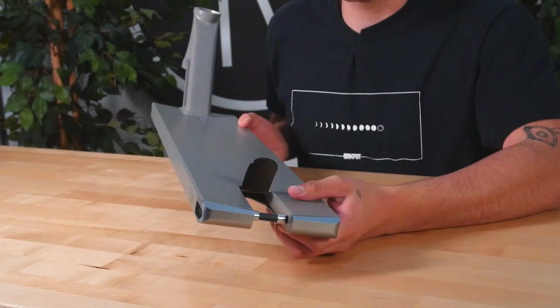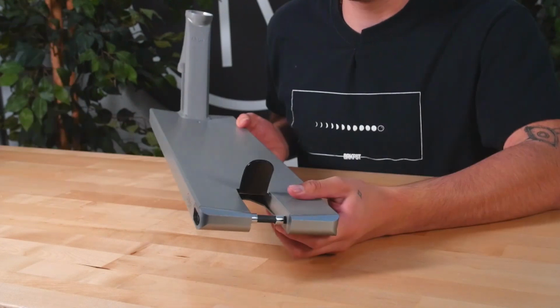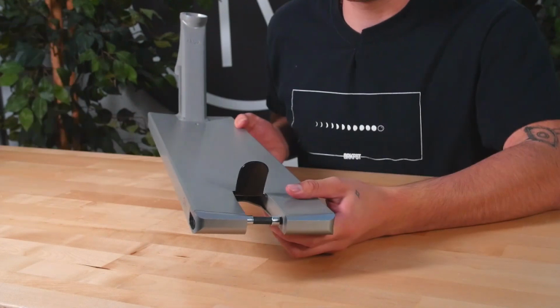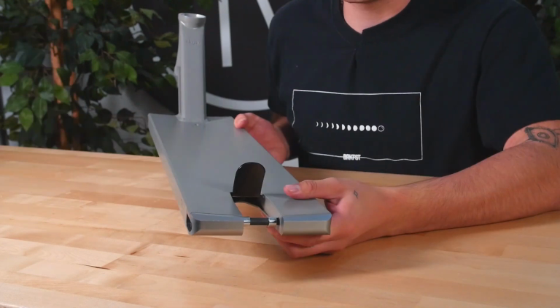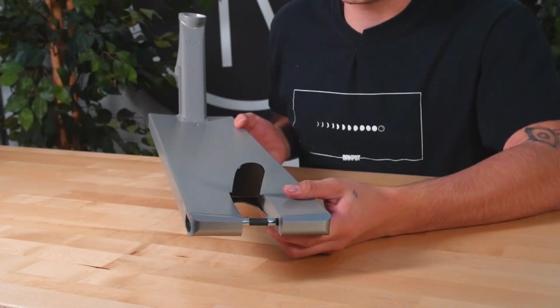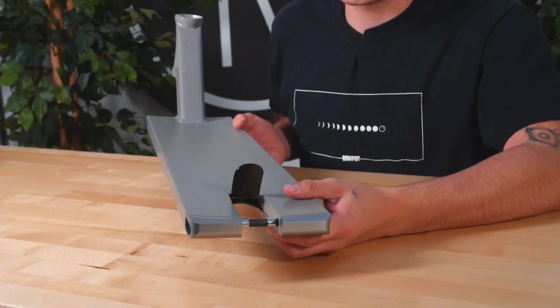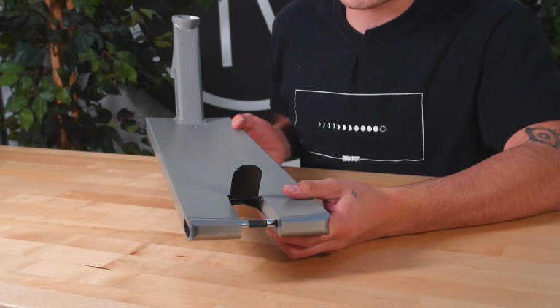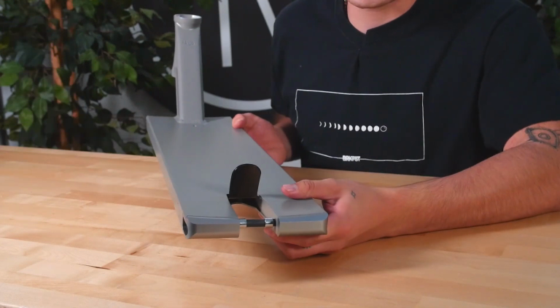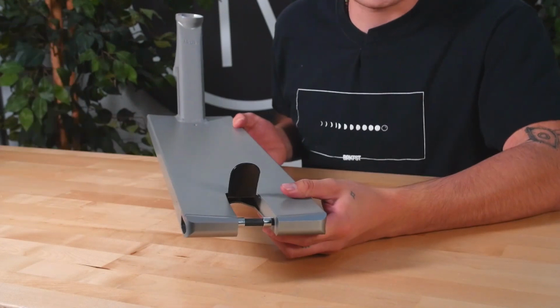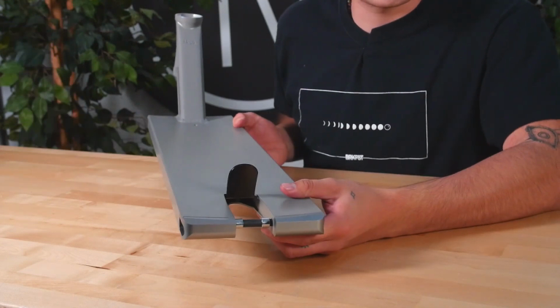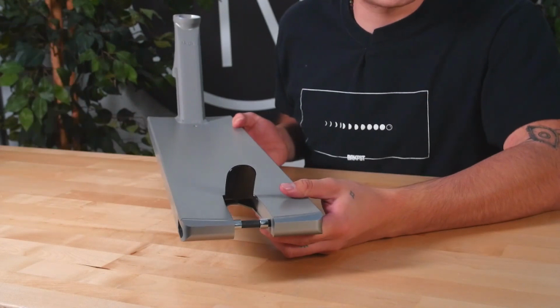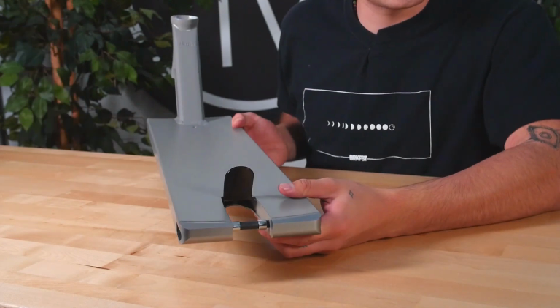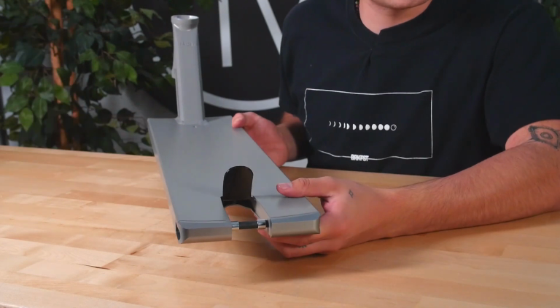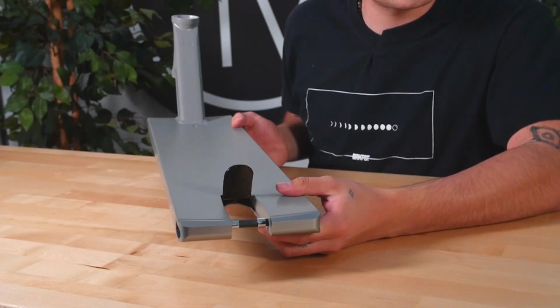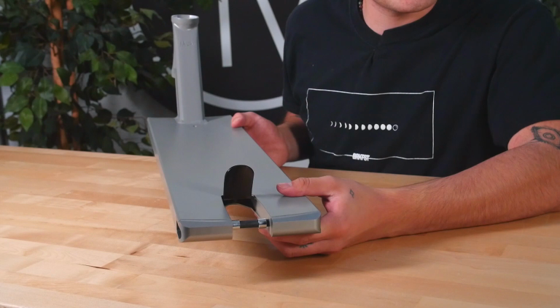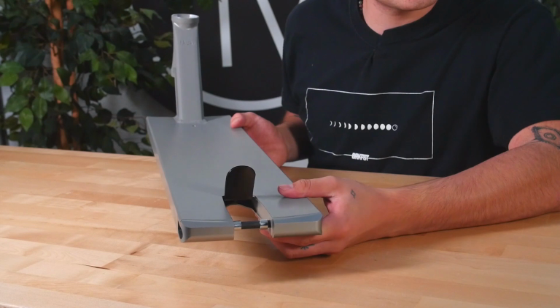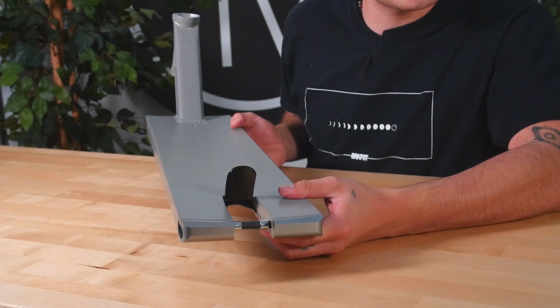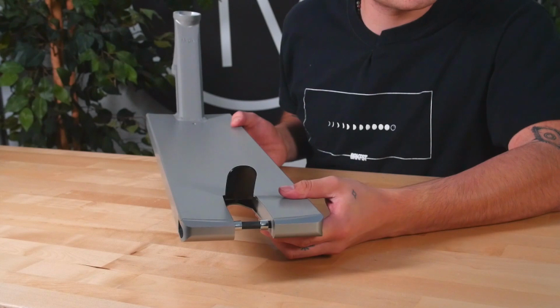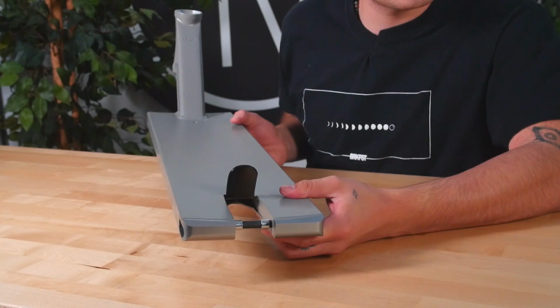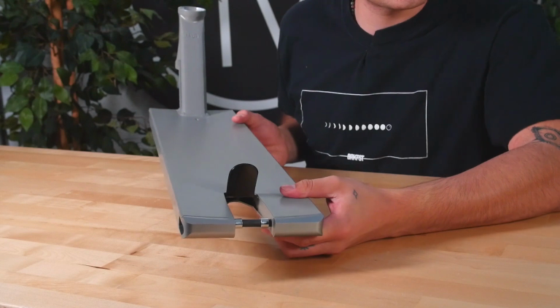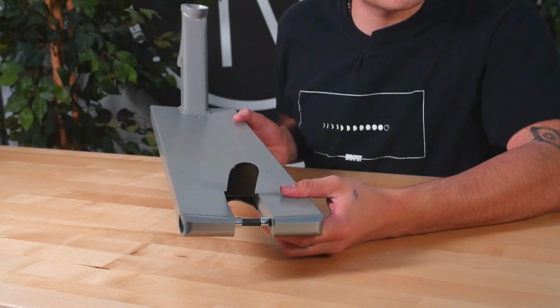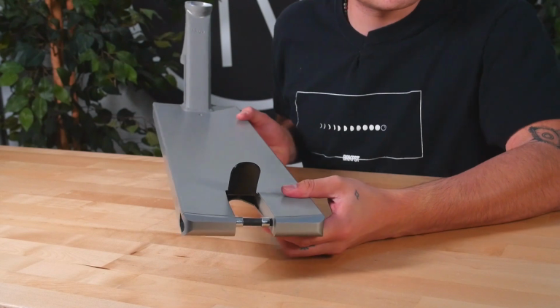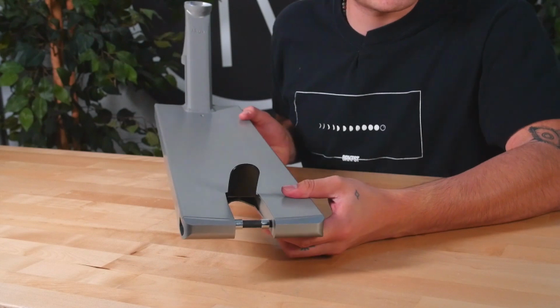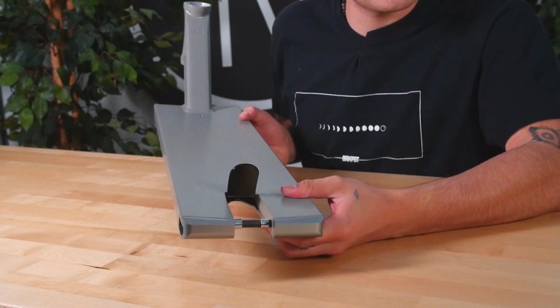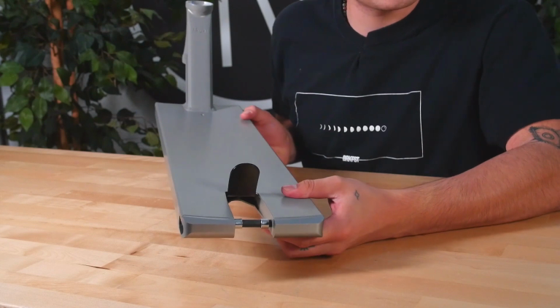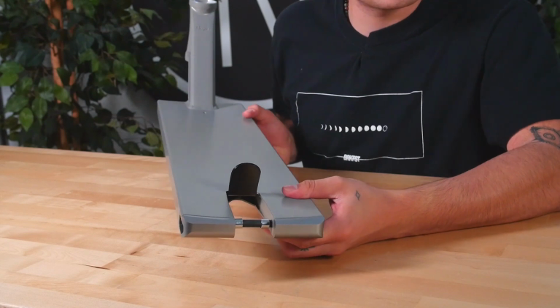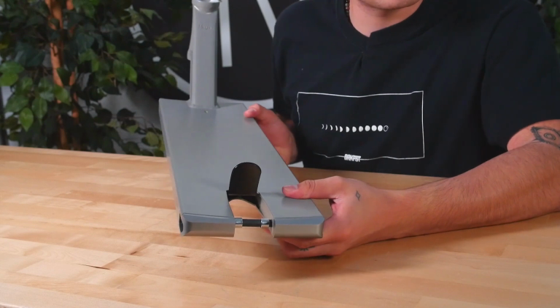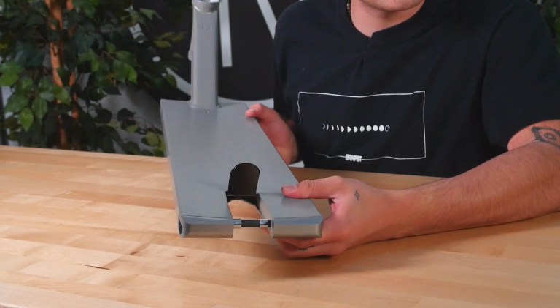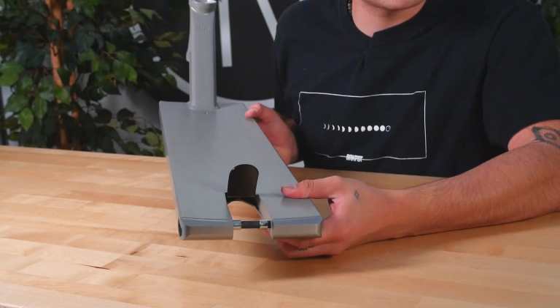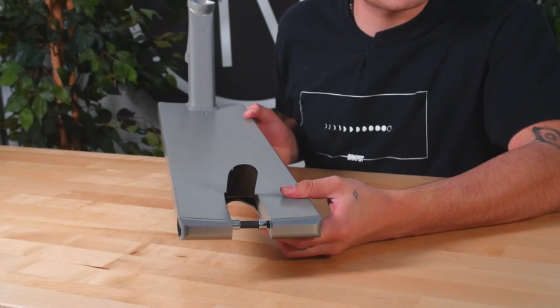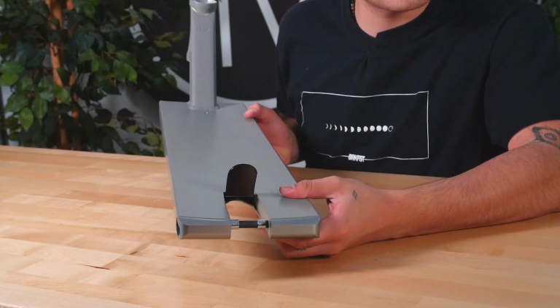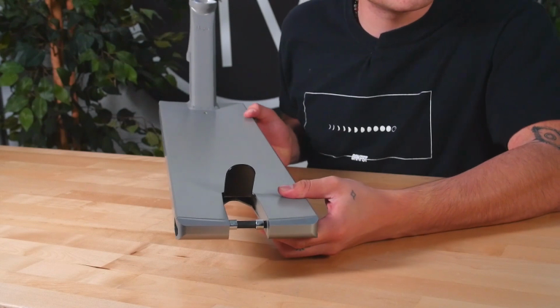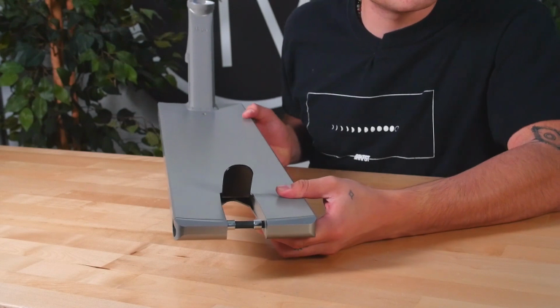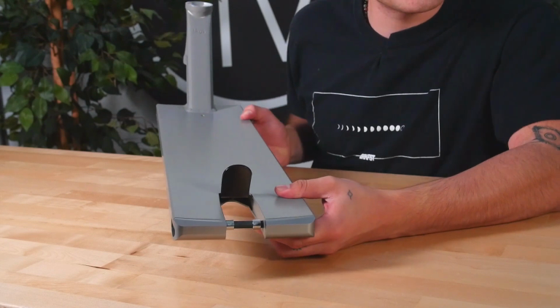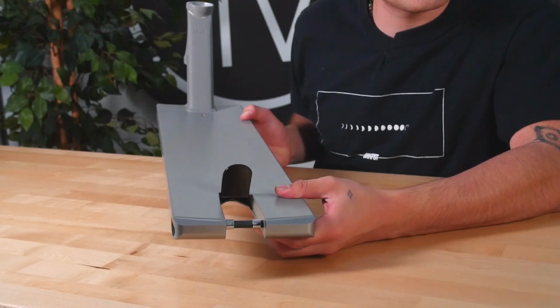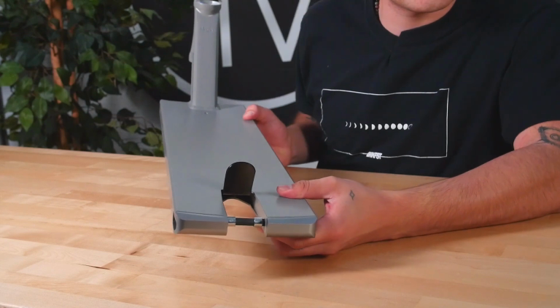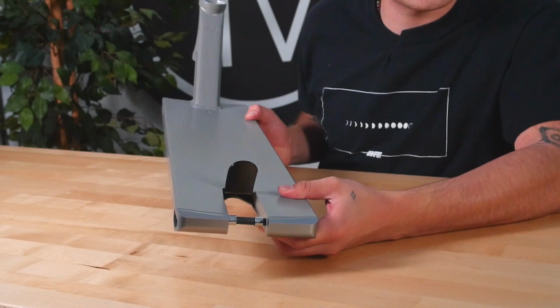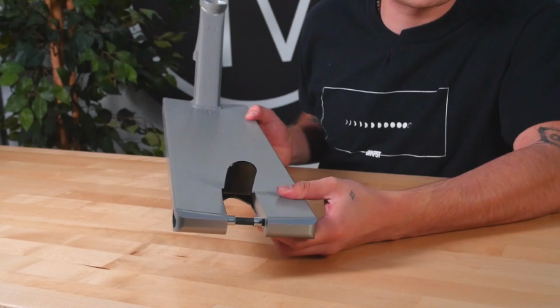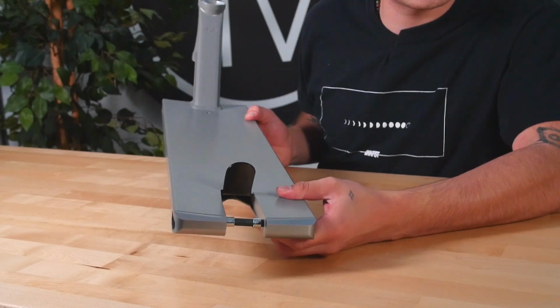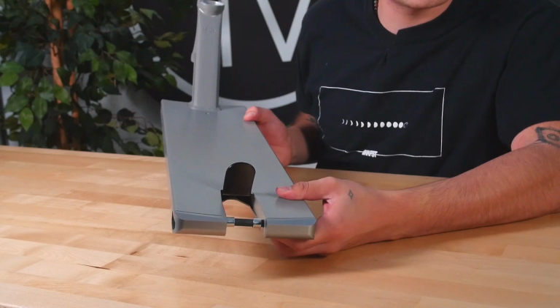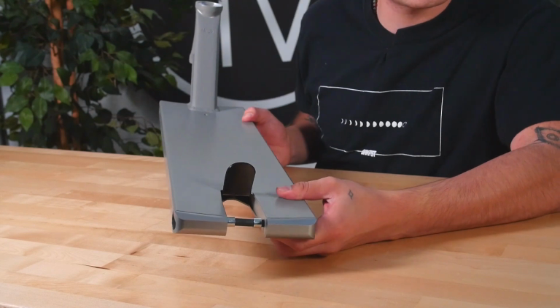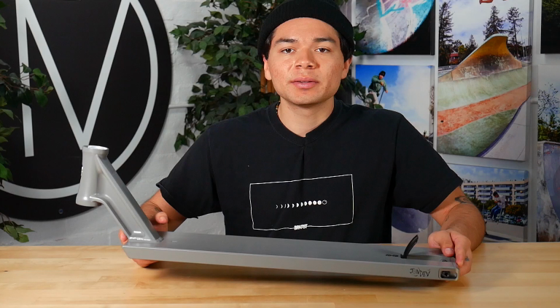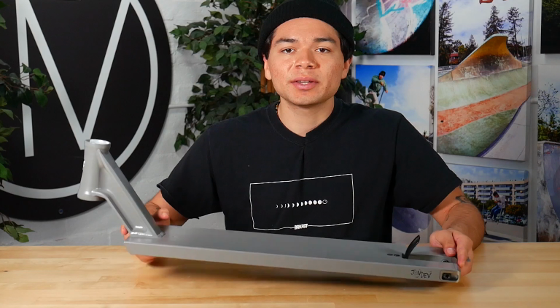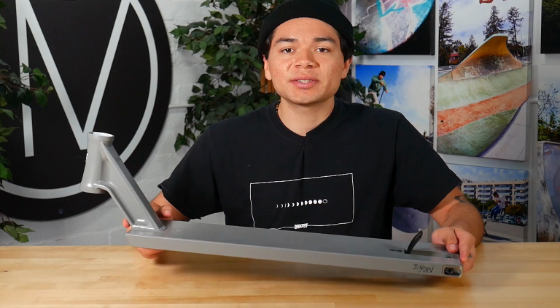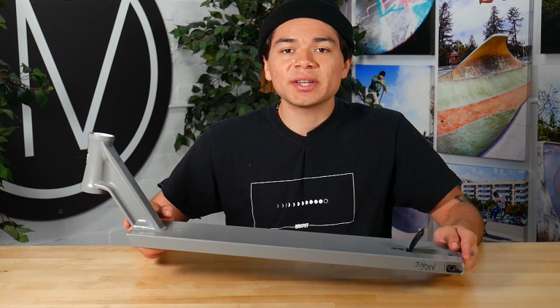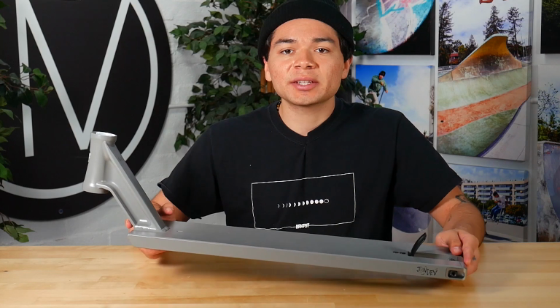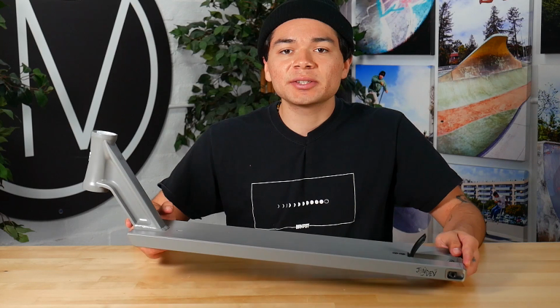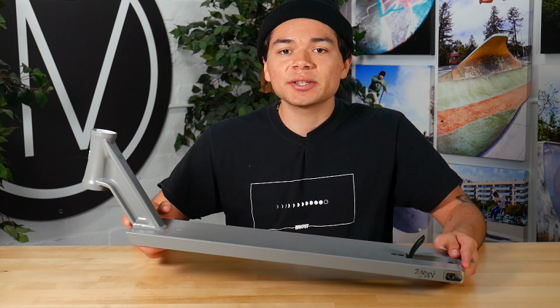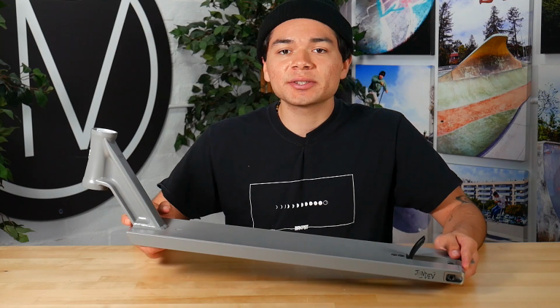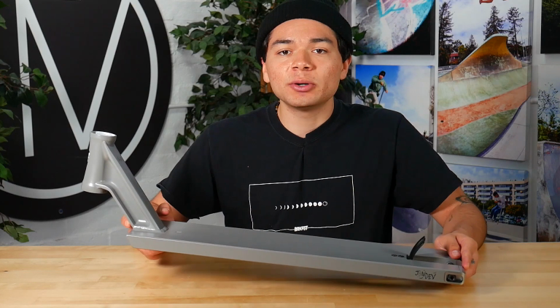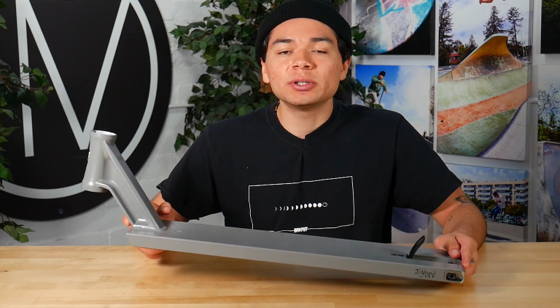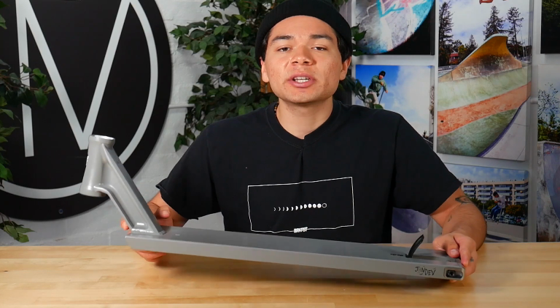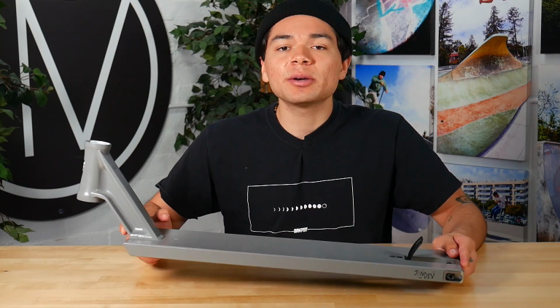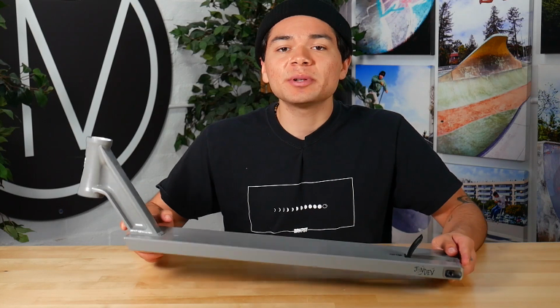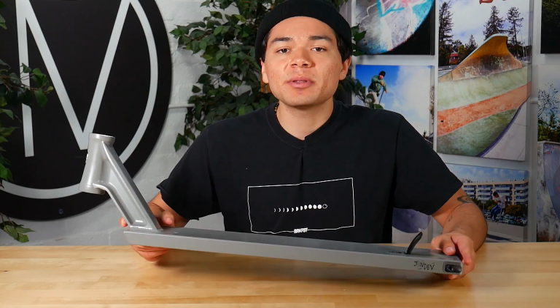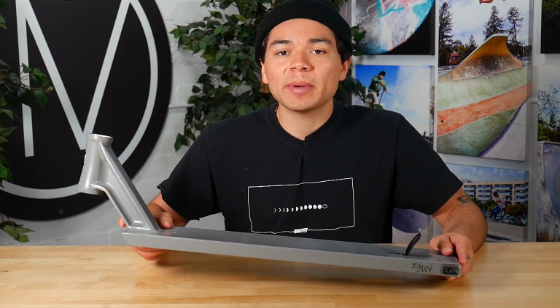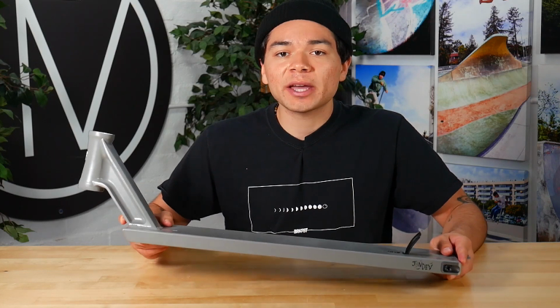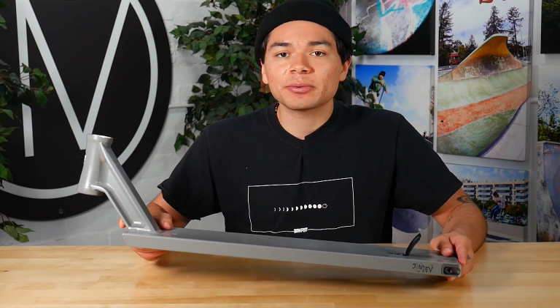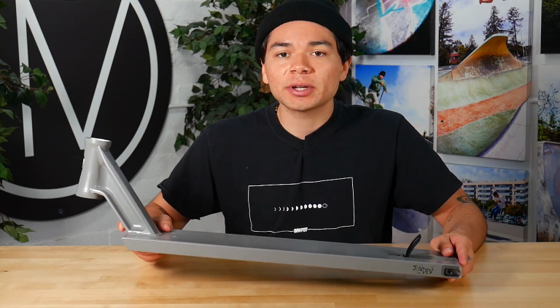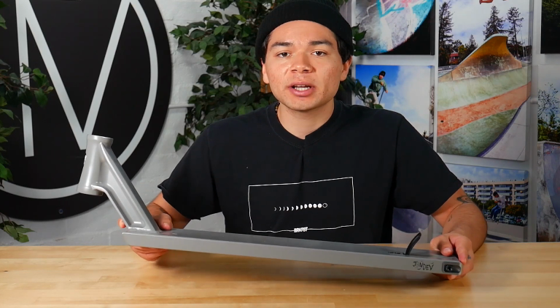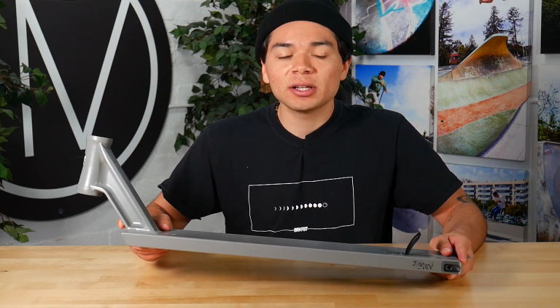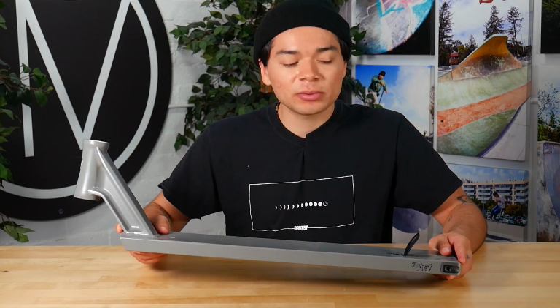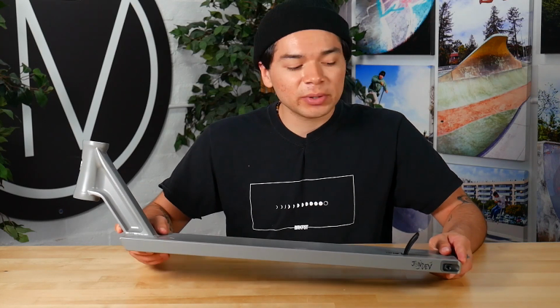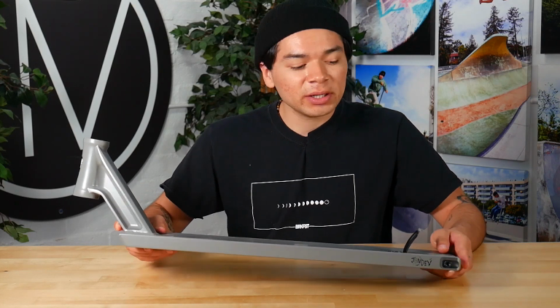Included with the deck are 2 spacers which will allow you to run 30mm wide wheels. This deck does only come in the matte gray colorway.